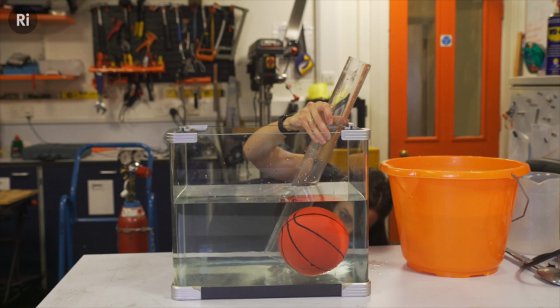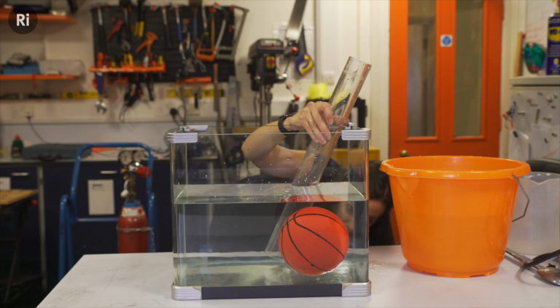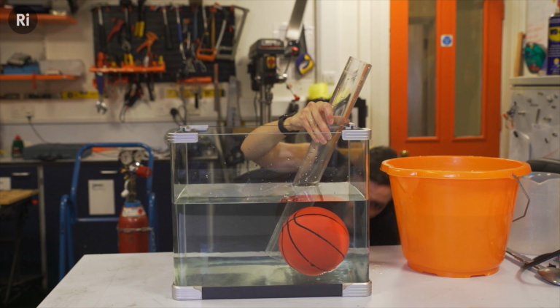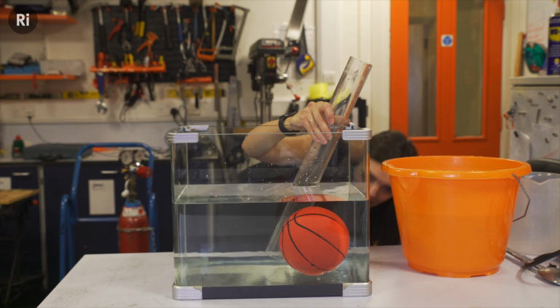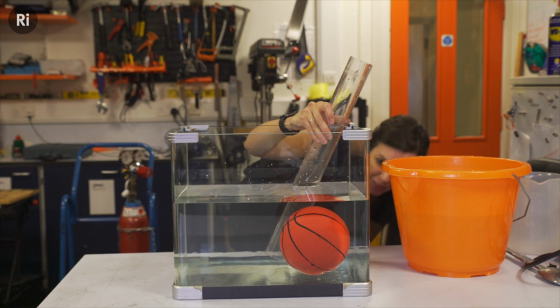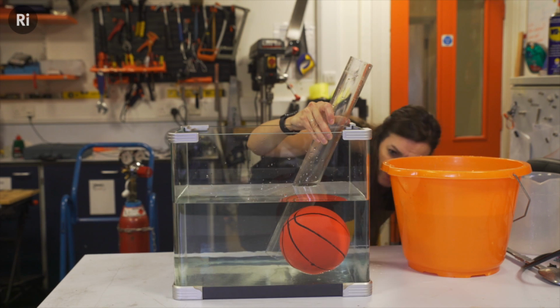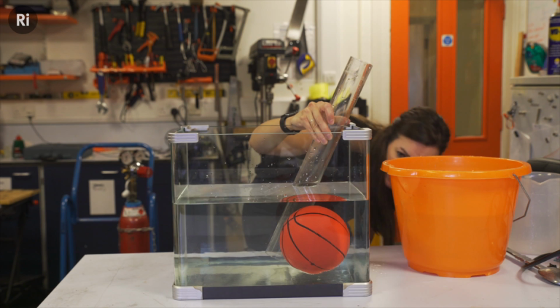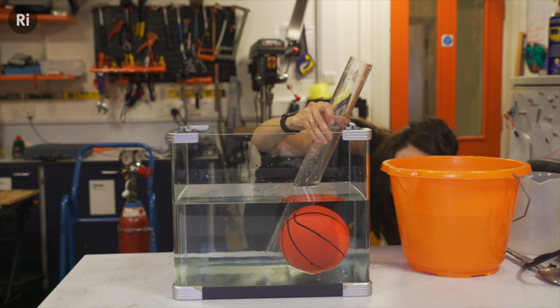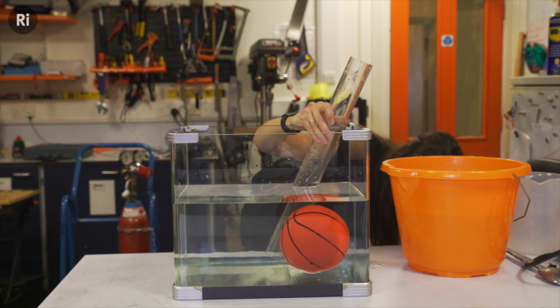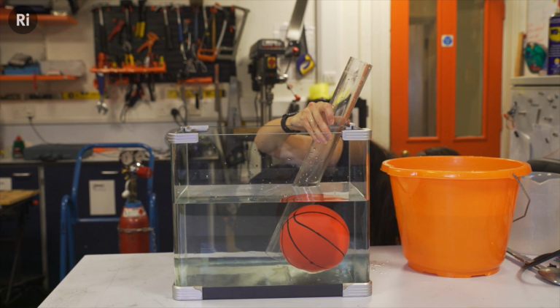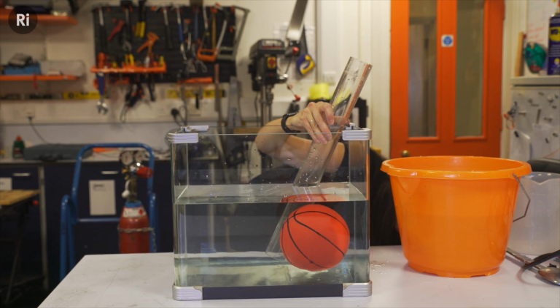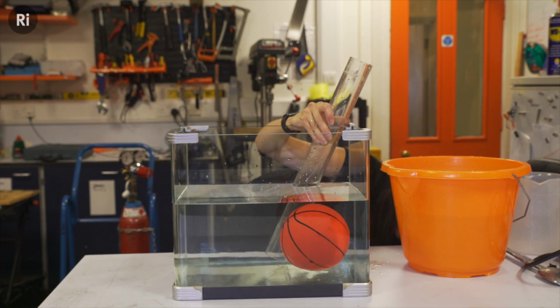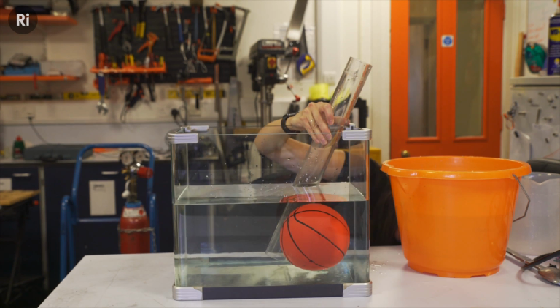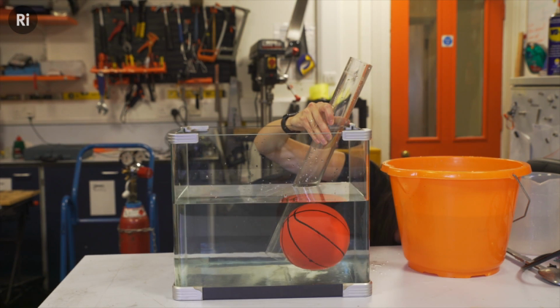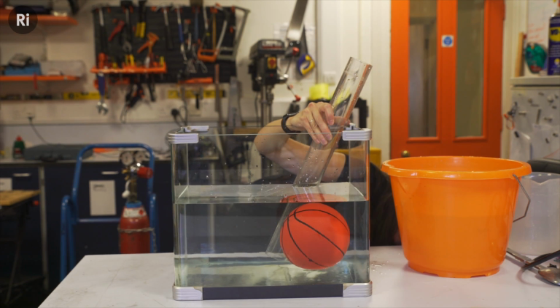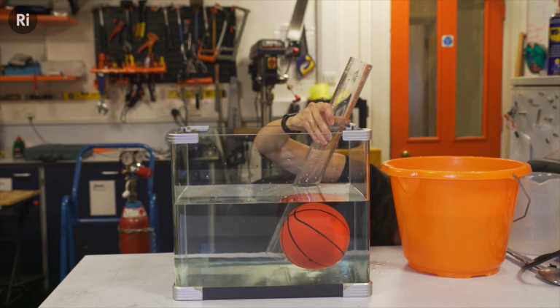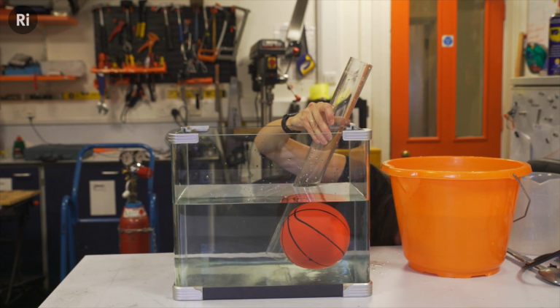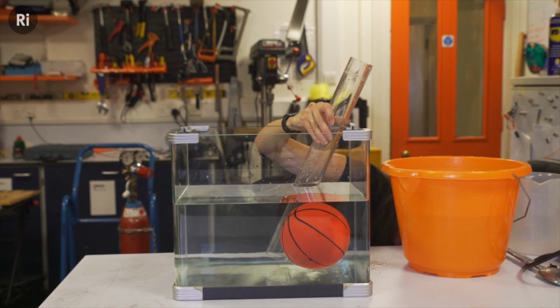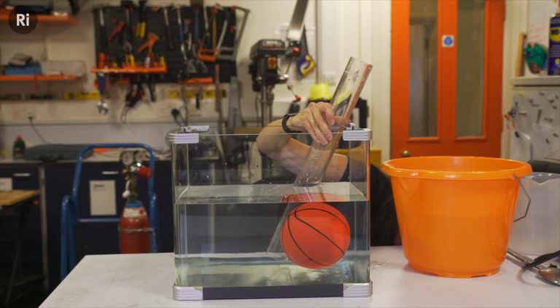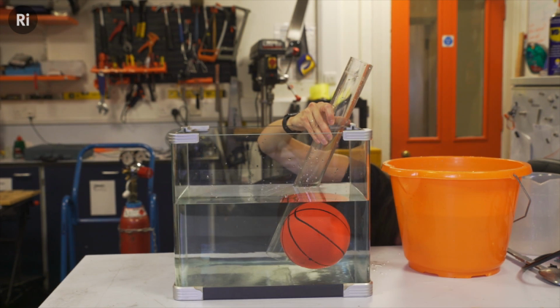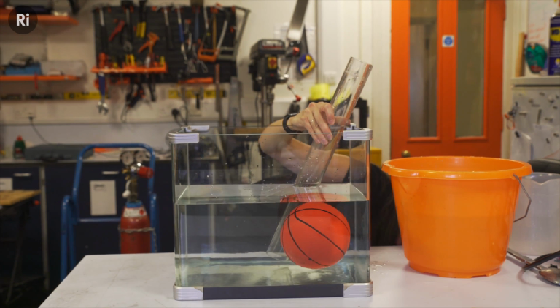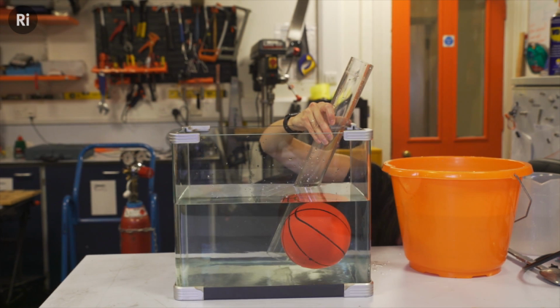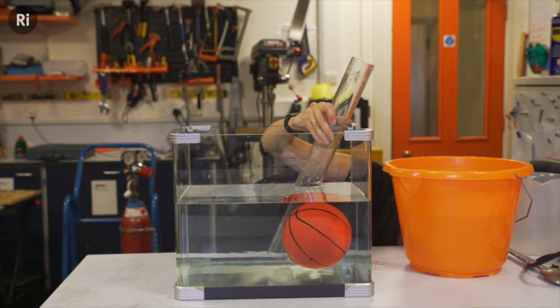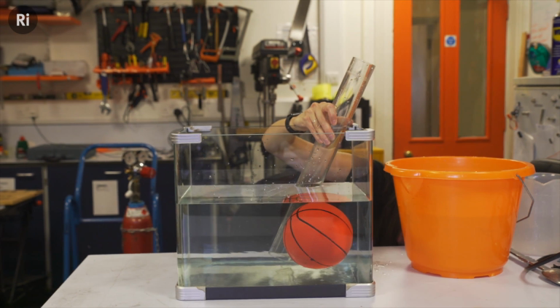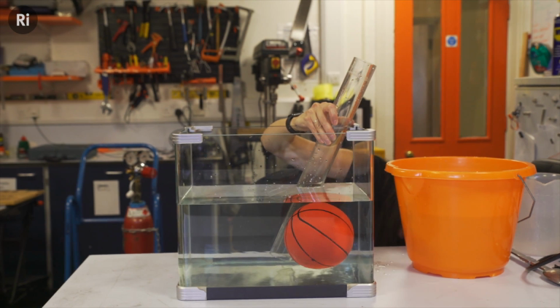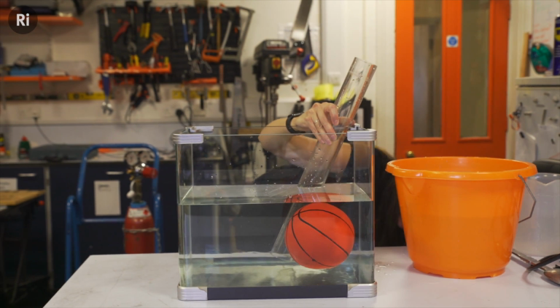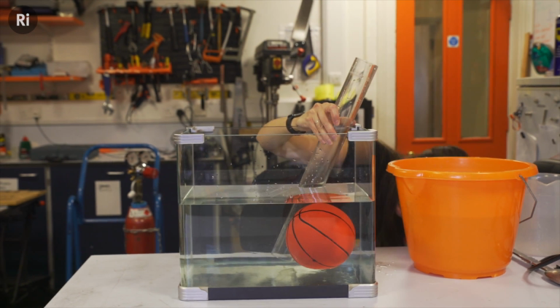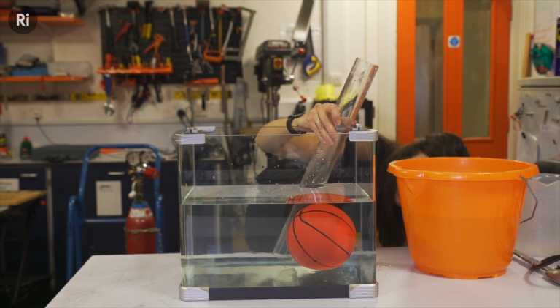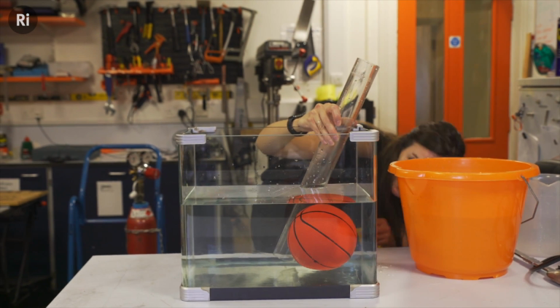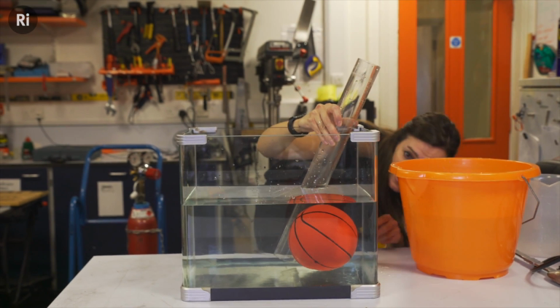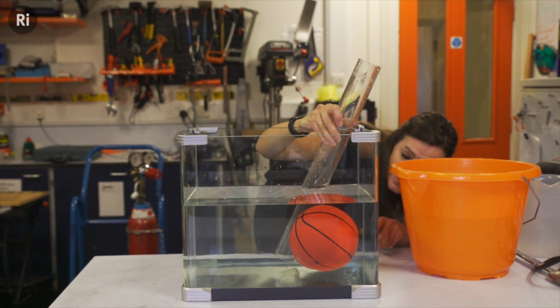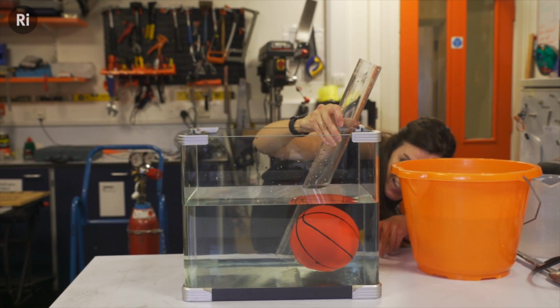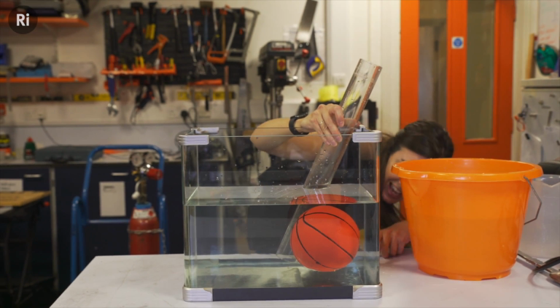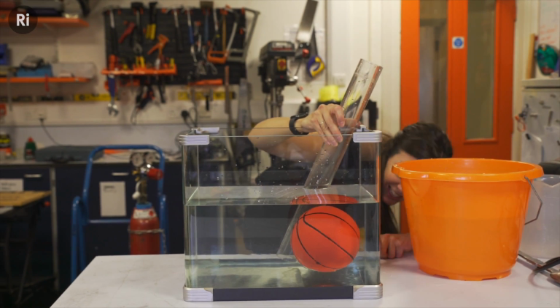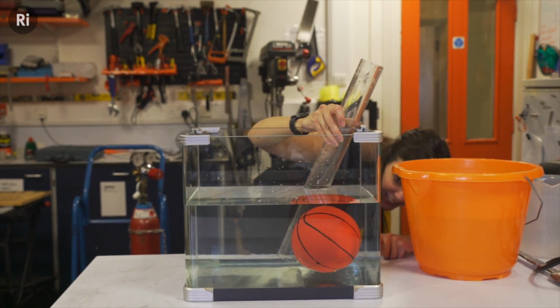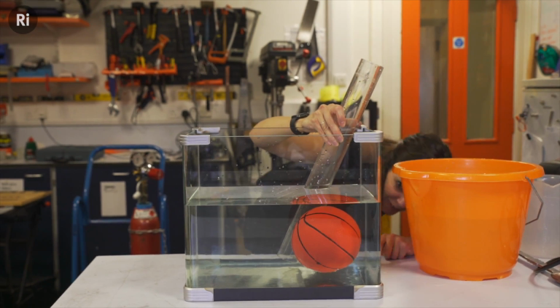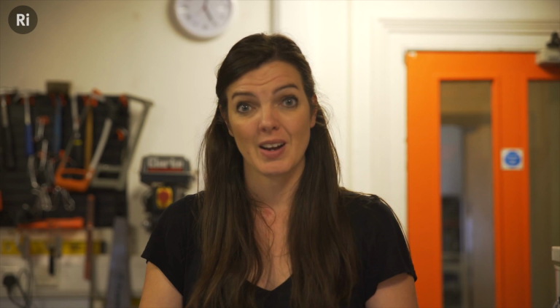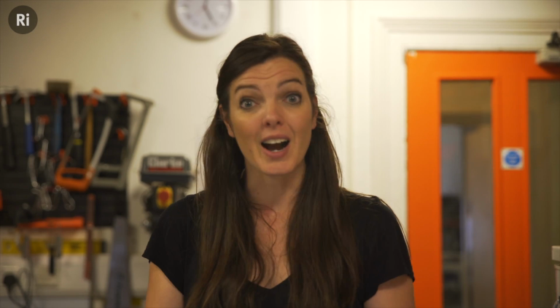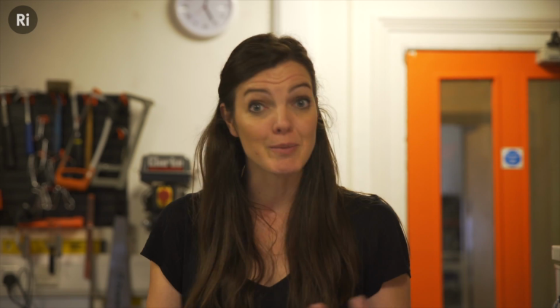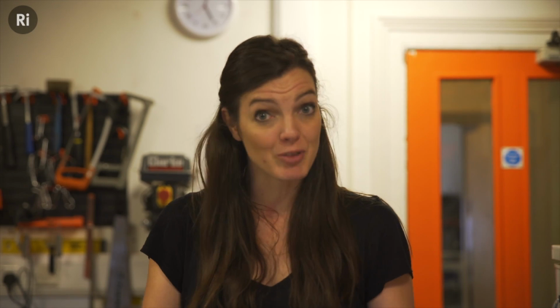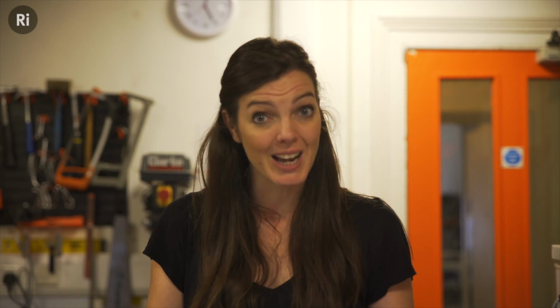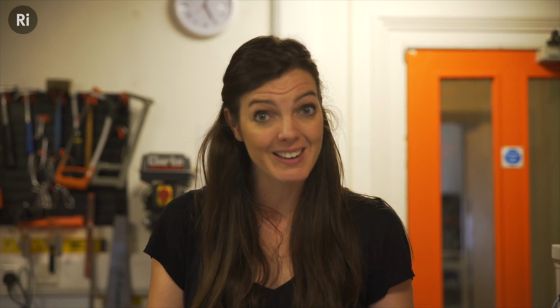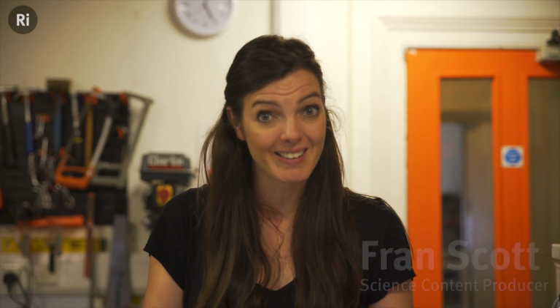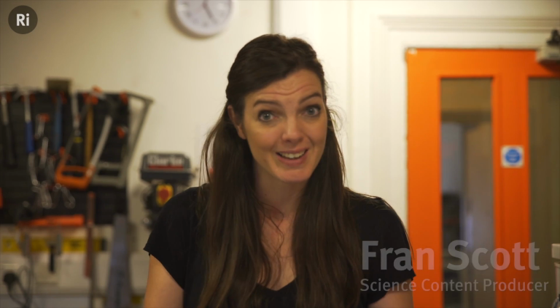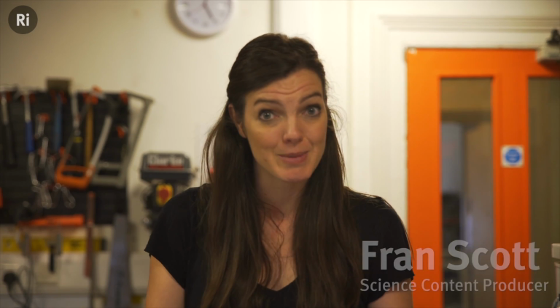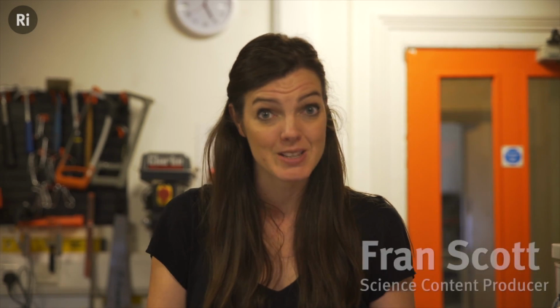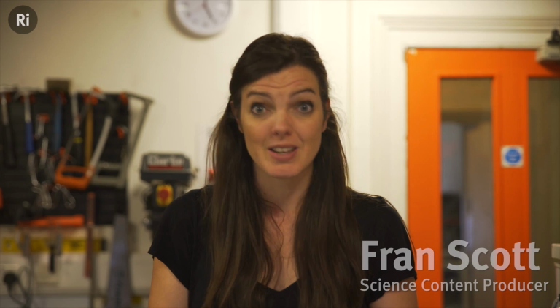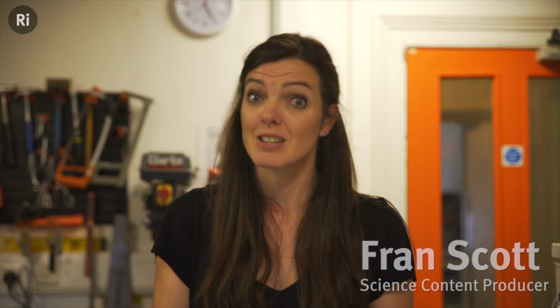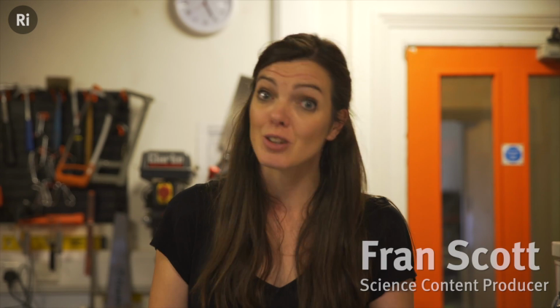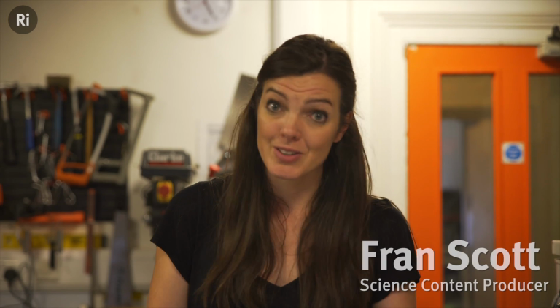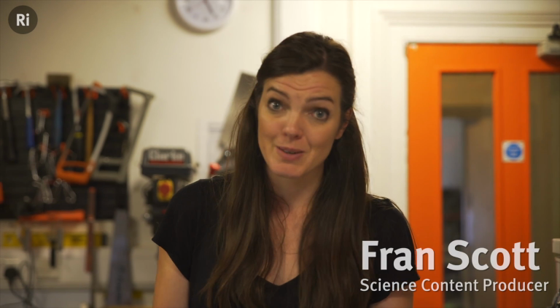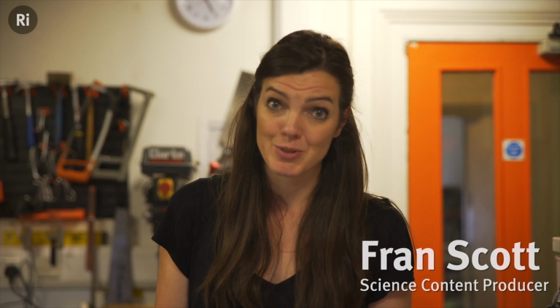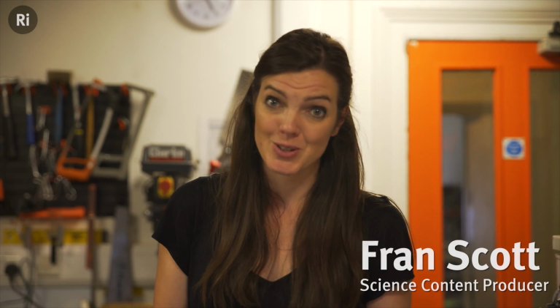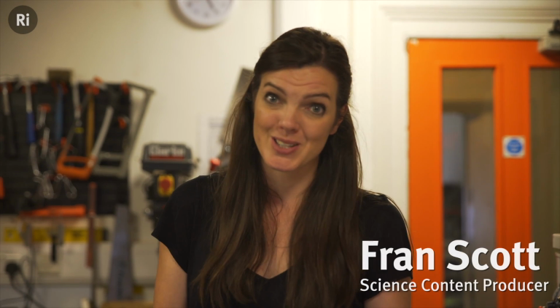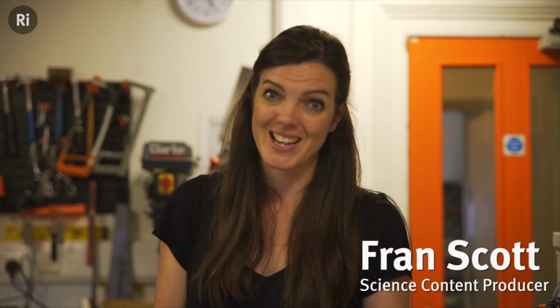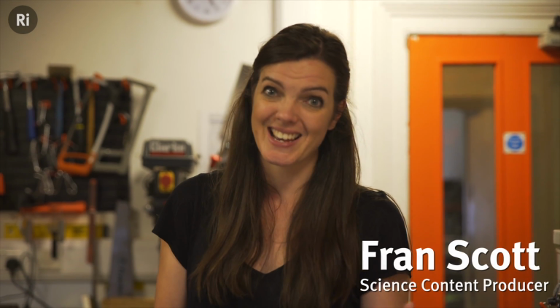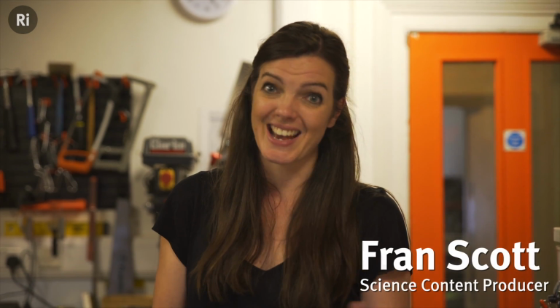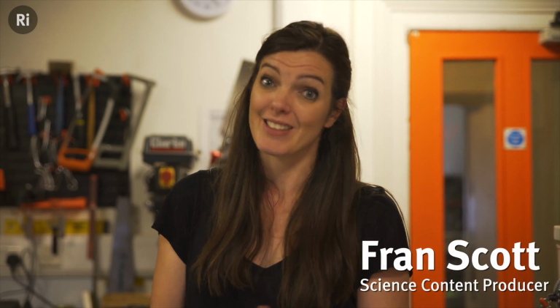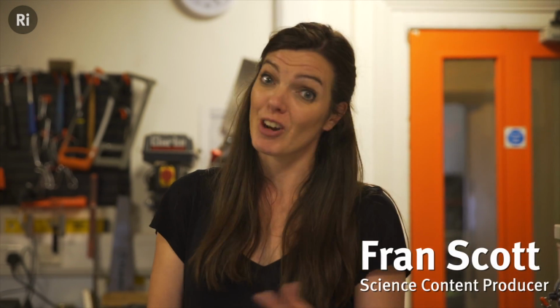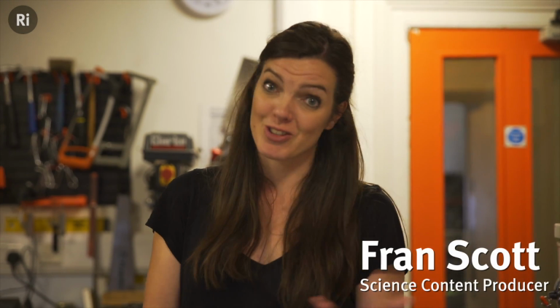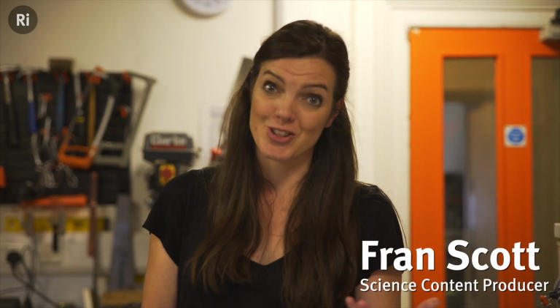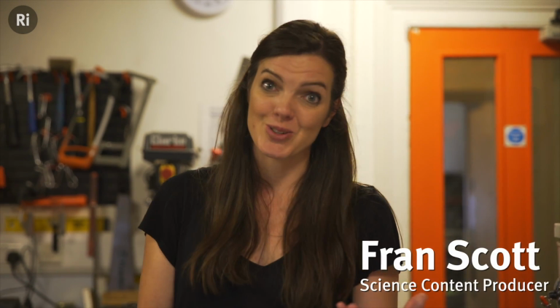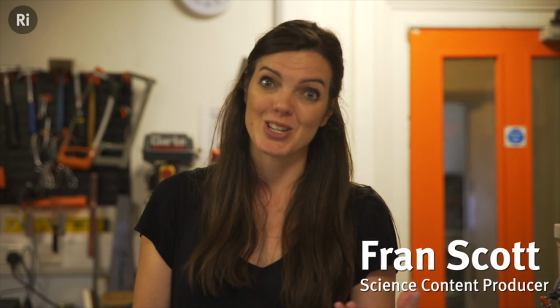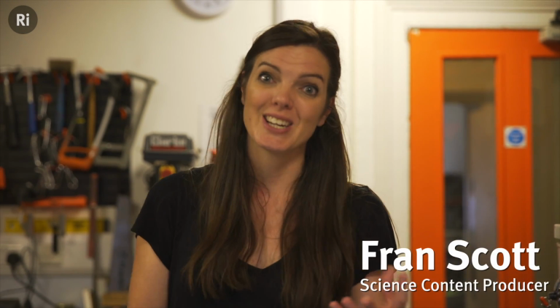Is that floating? That is floating! Gosh, you can actually see! I'm Fran, I'm the science content producer at the Royal Institution.